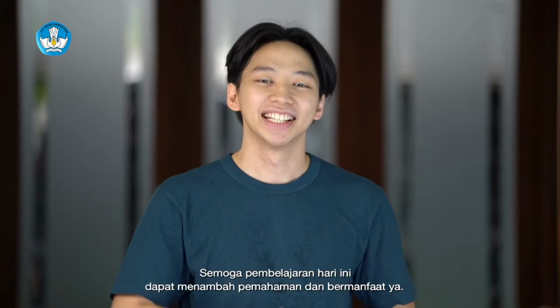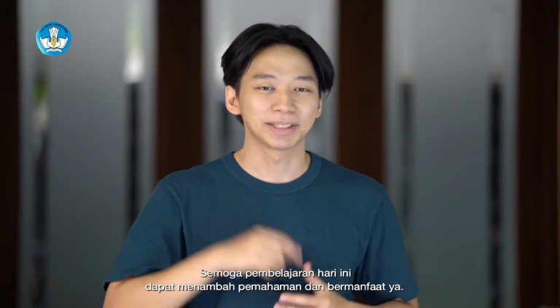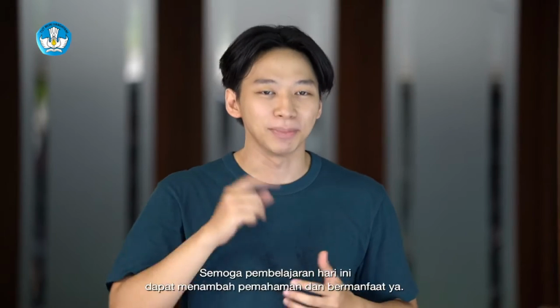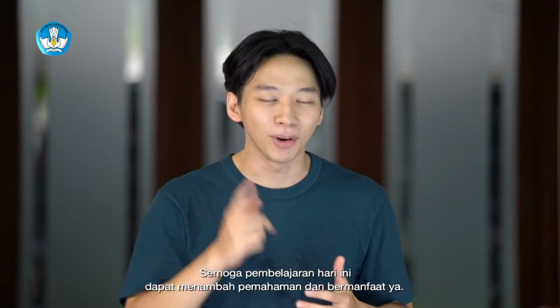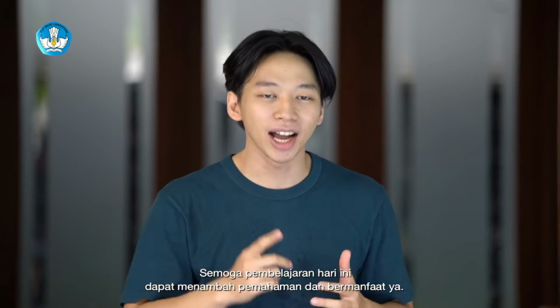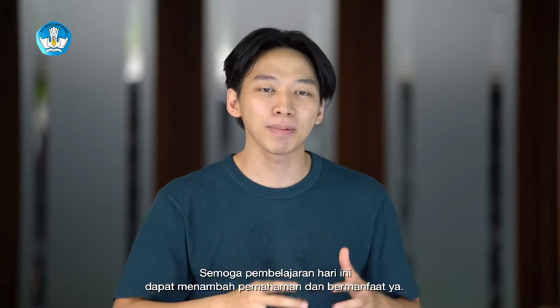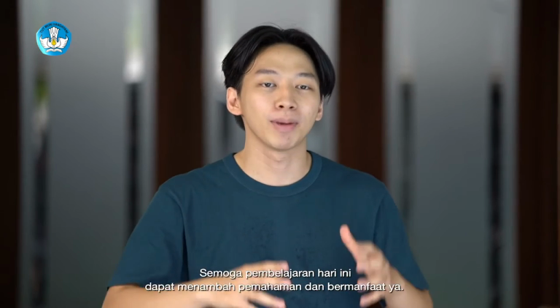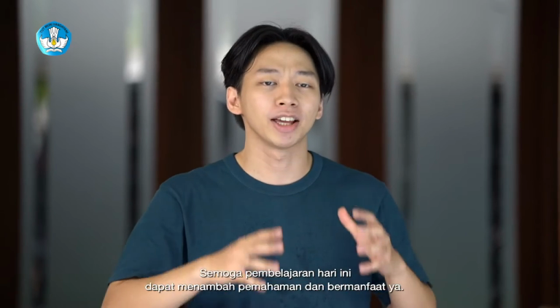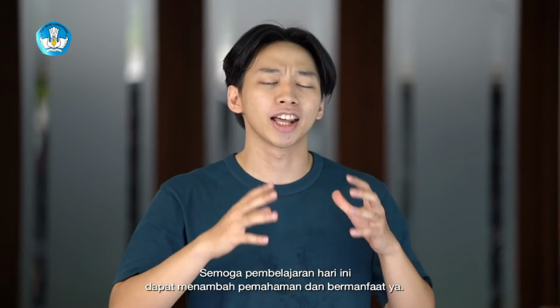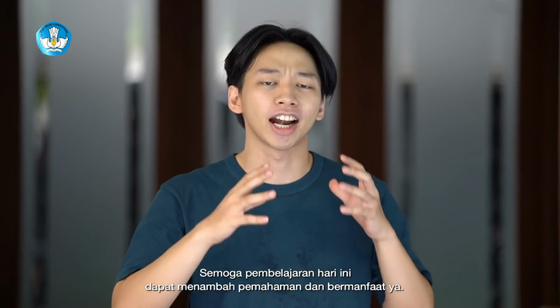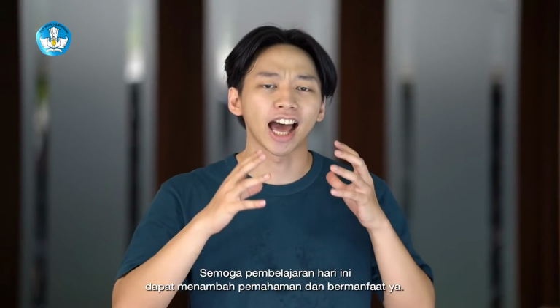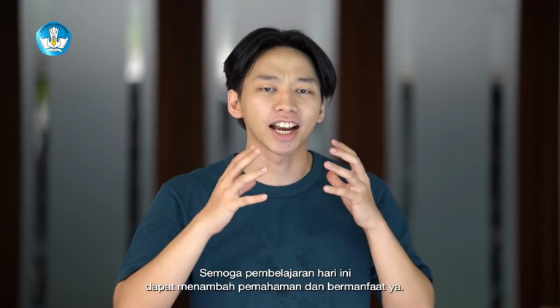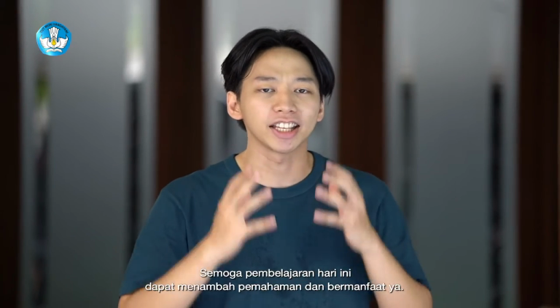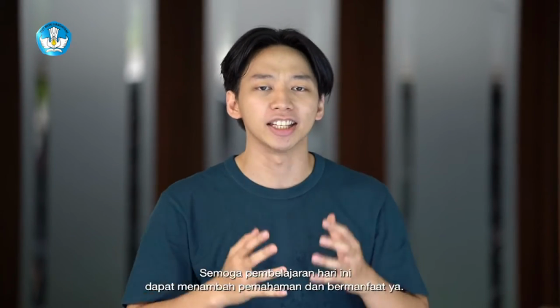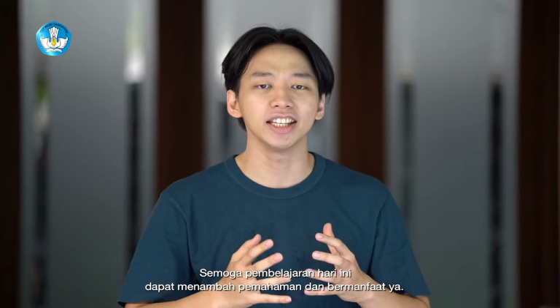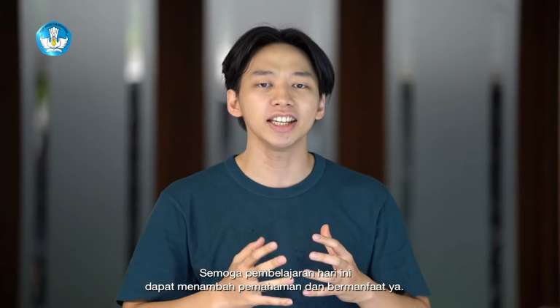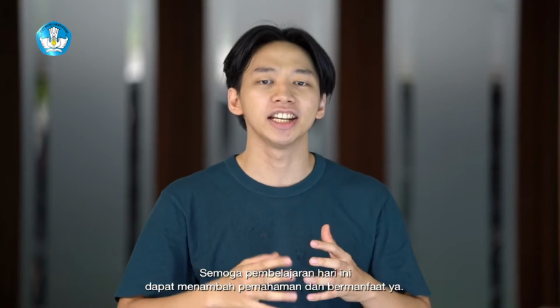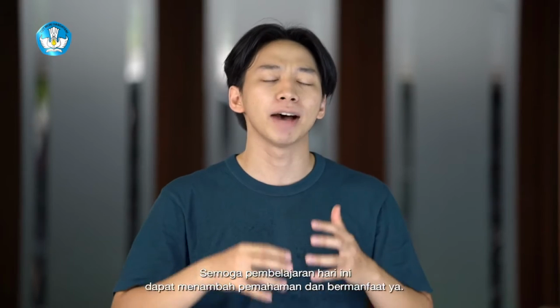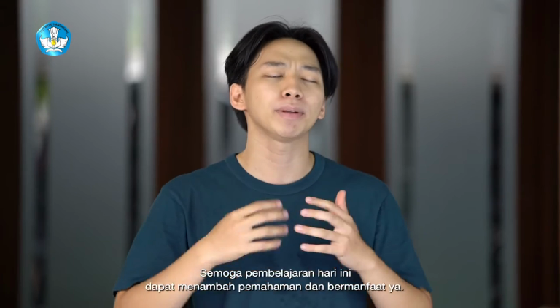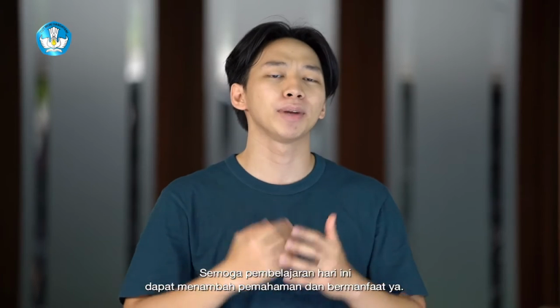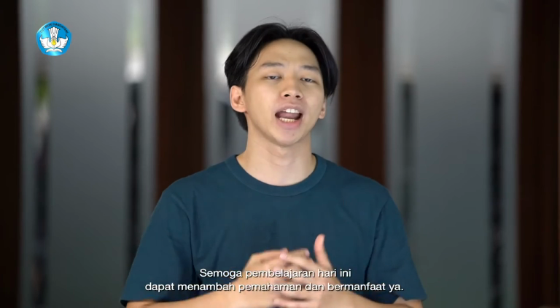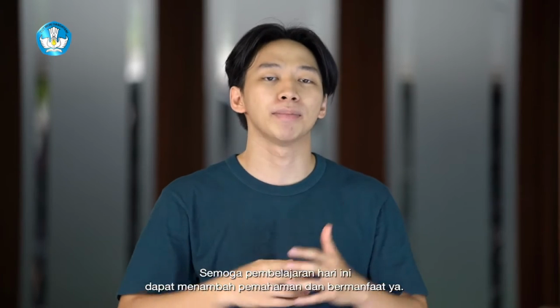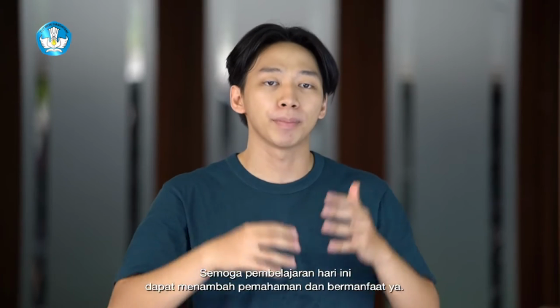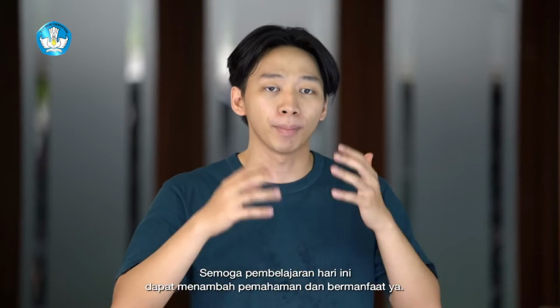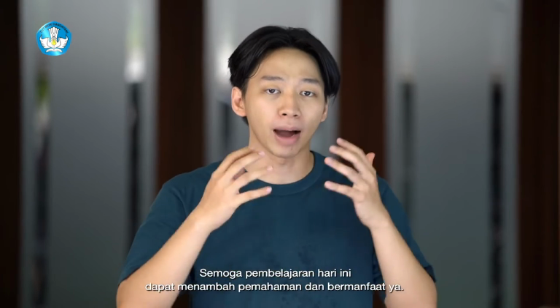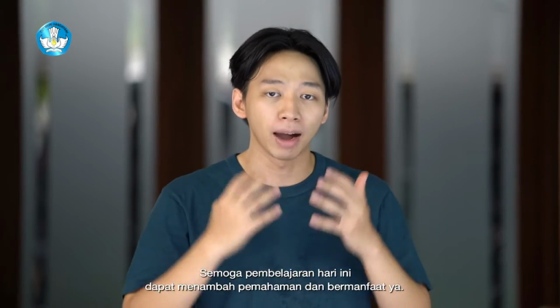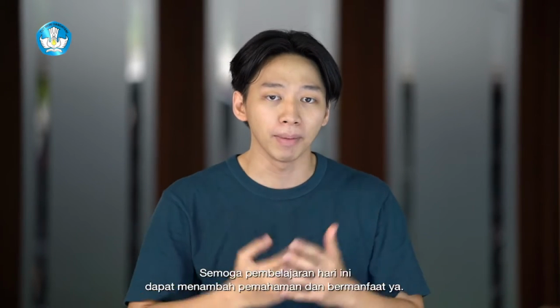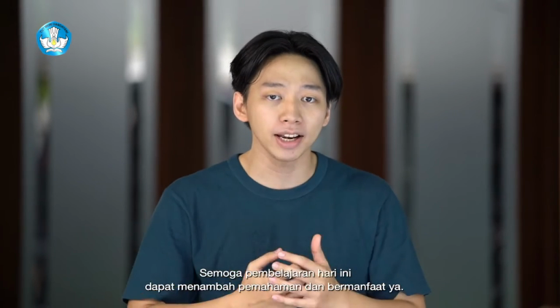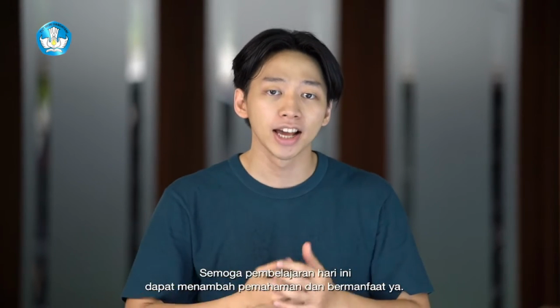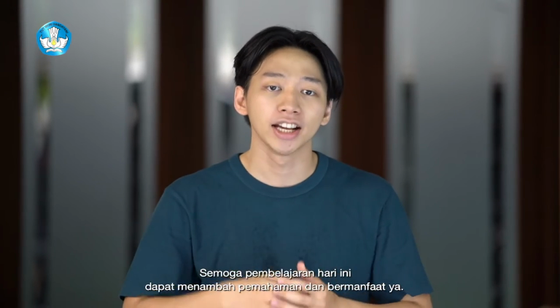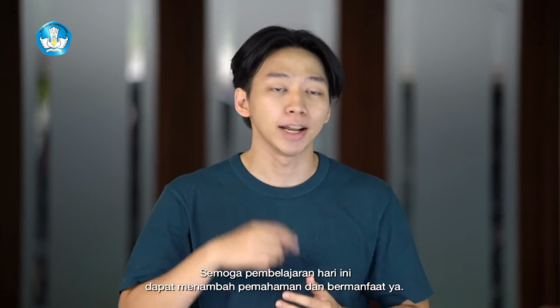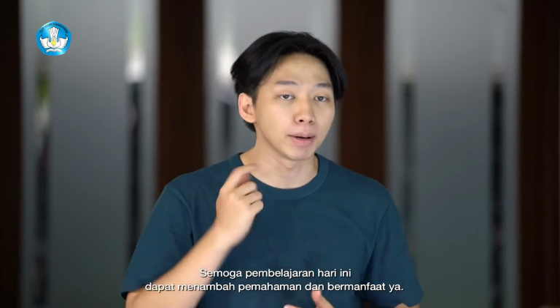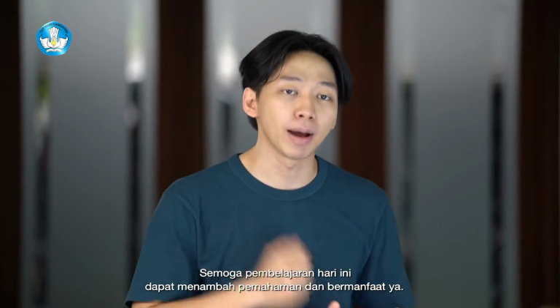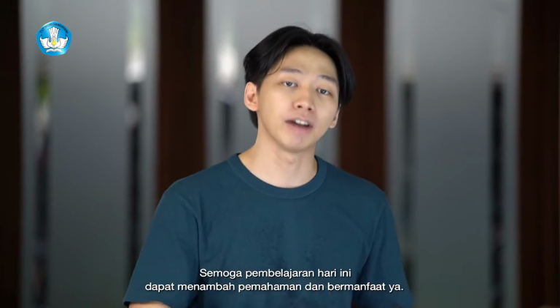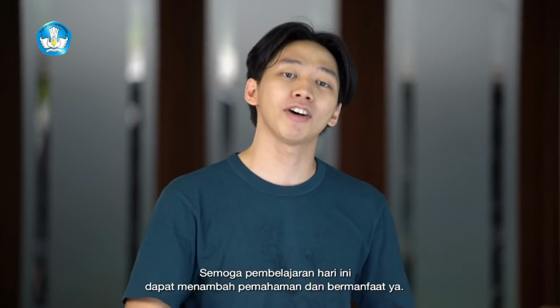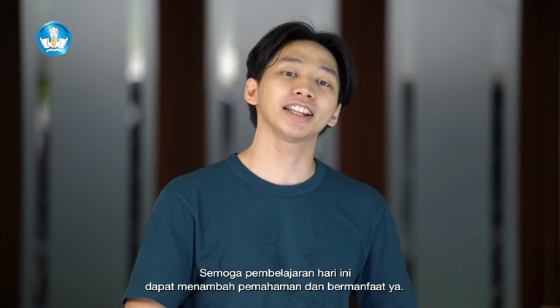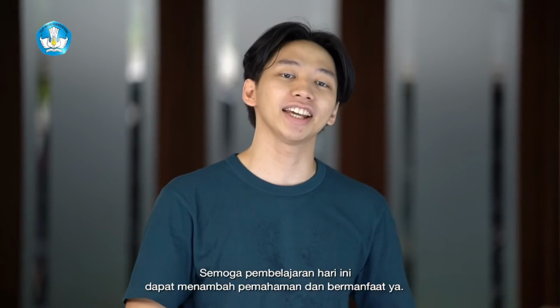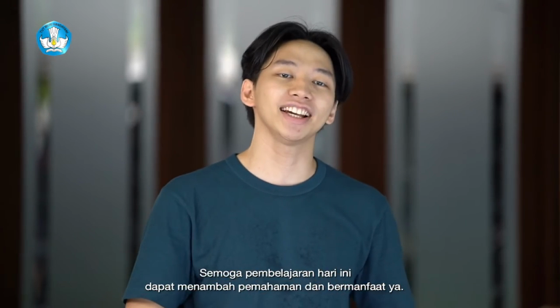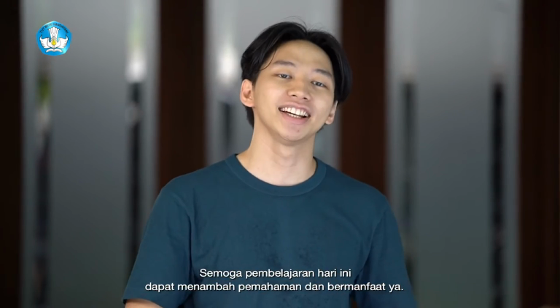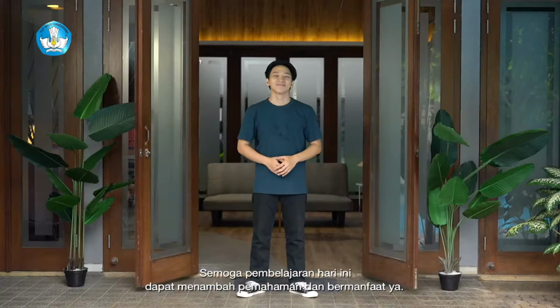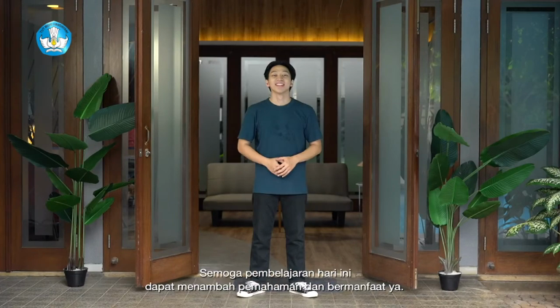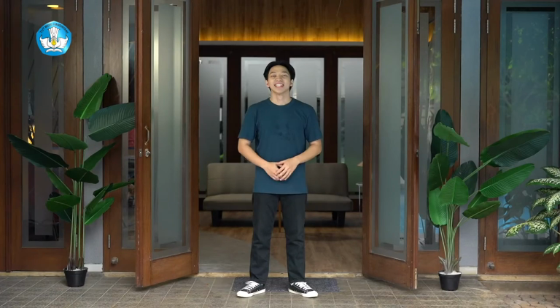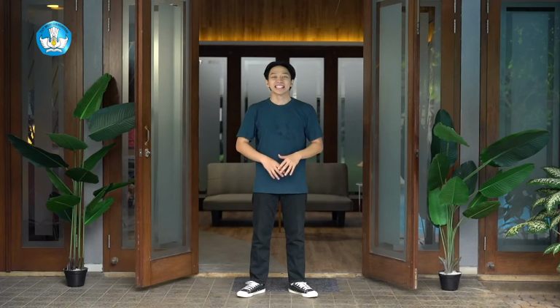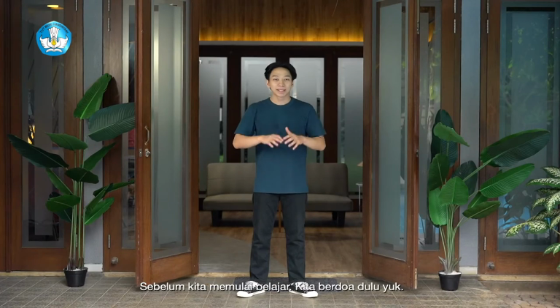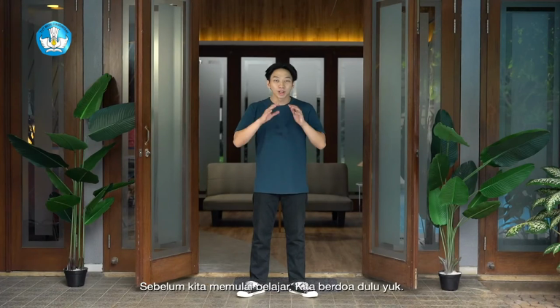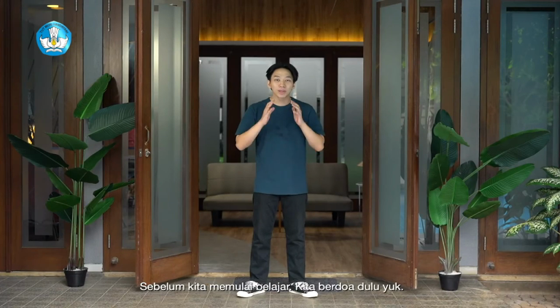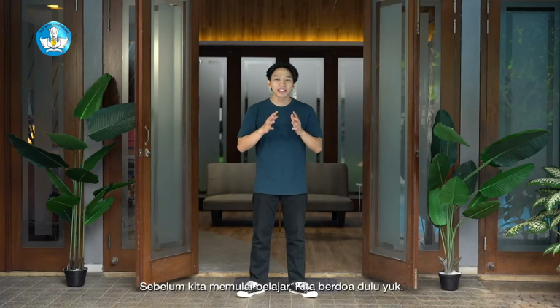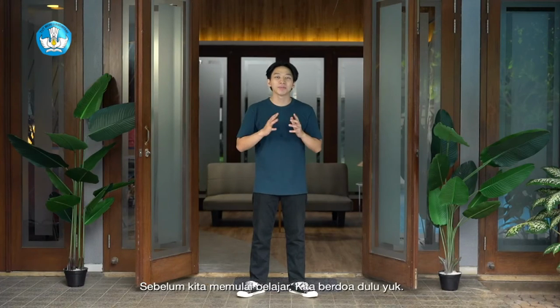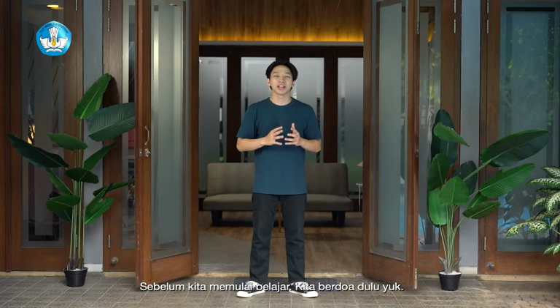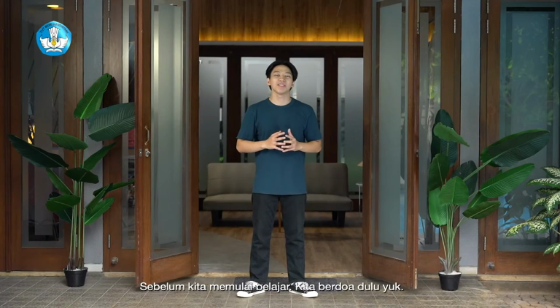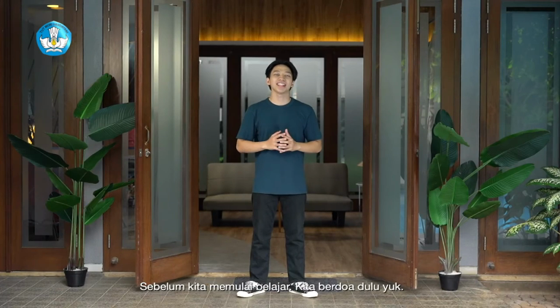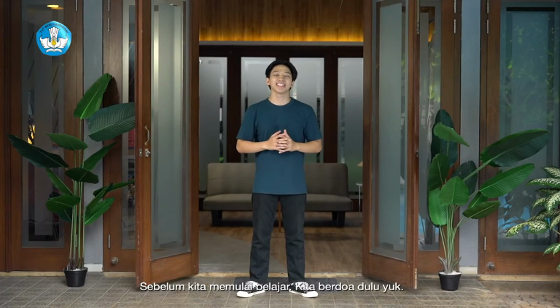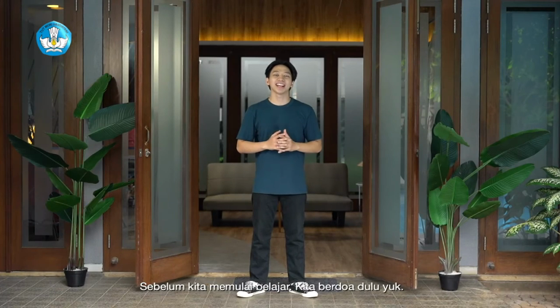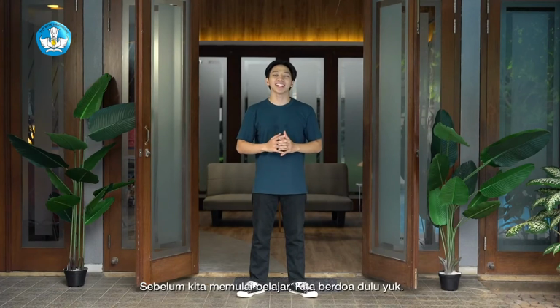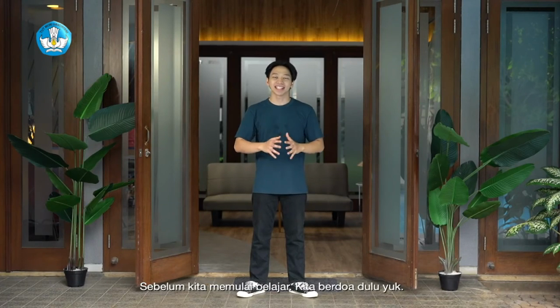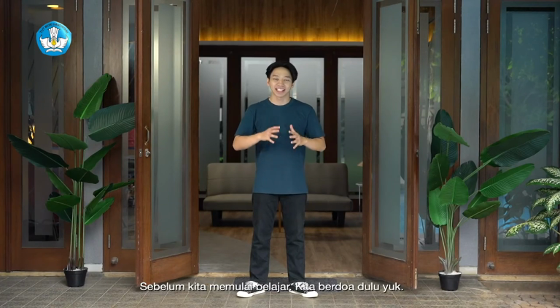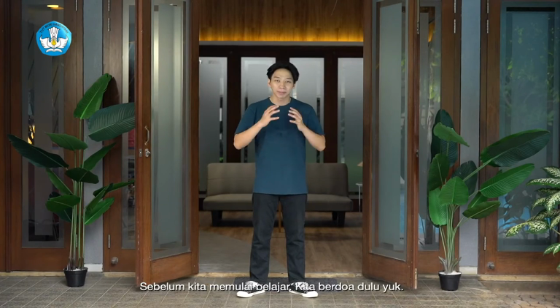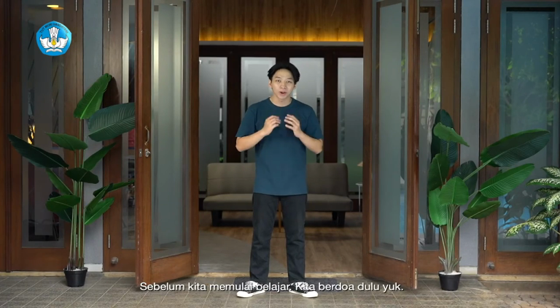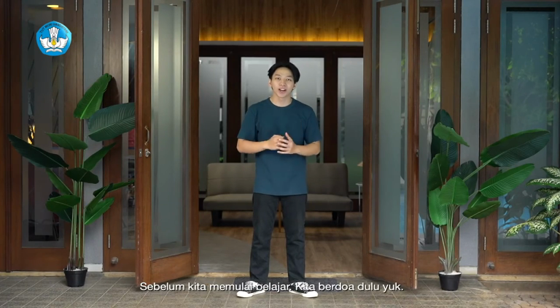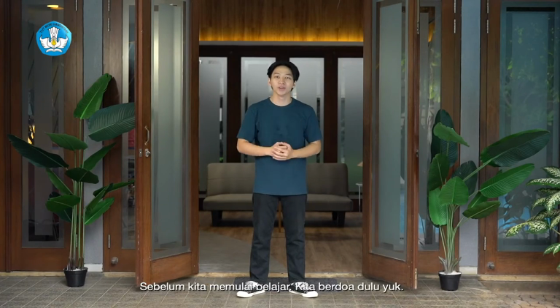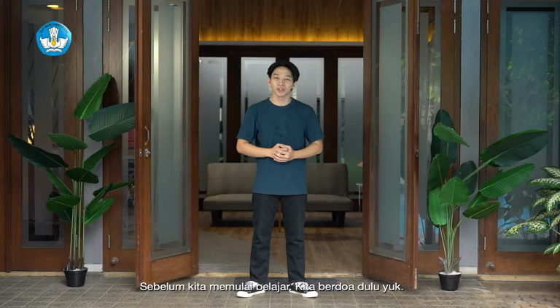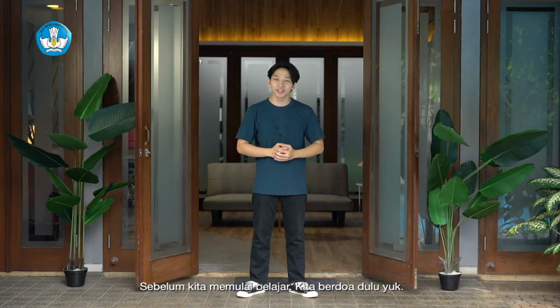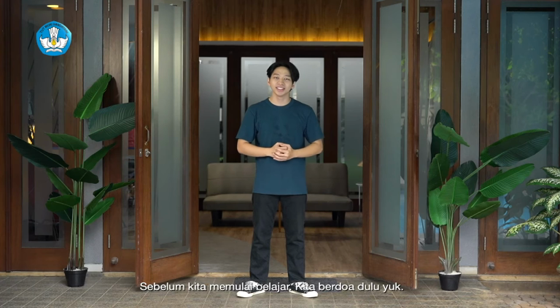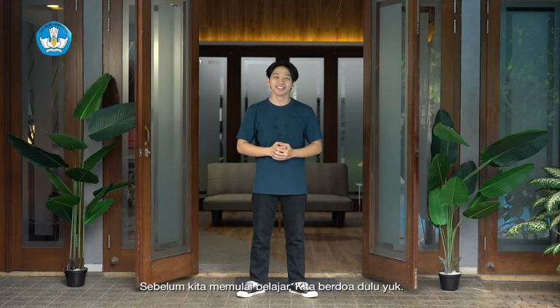I hope this will be more useful for you today. Before we start learning, let's do it first.